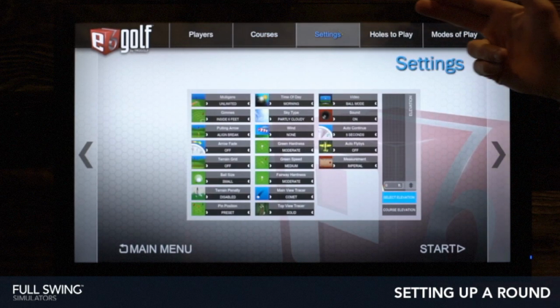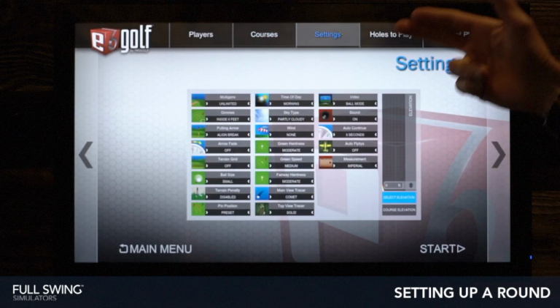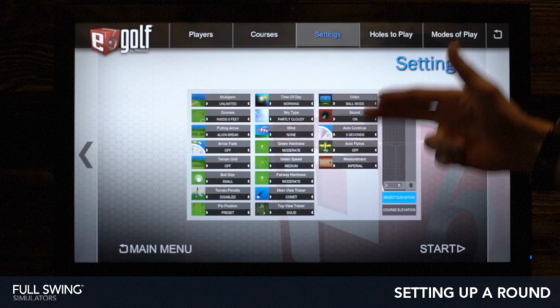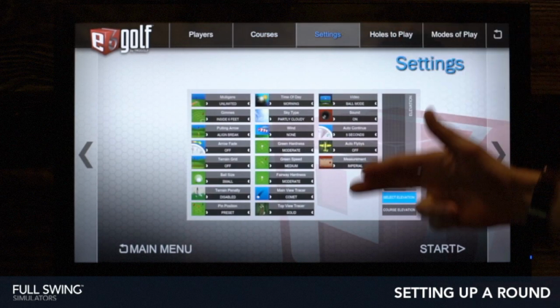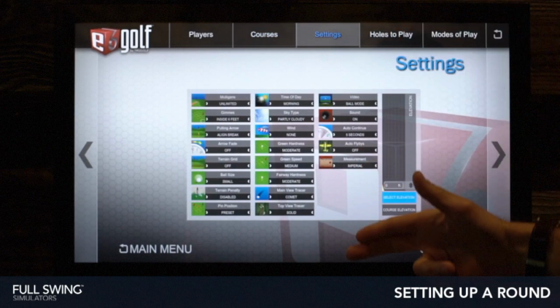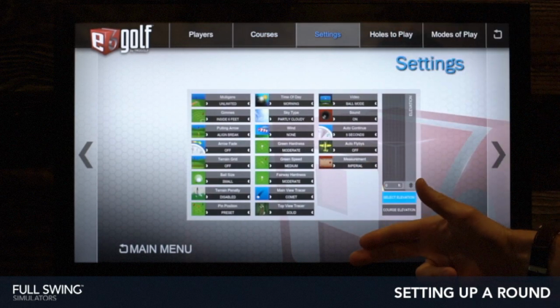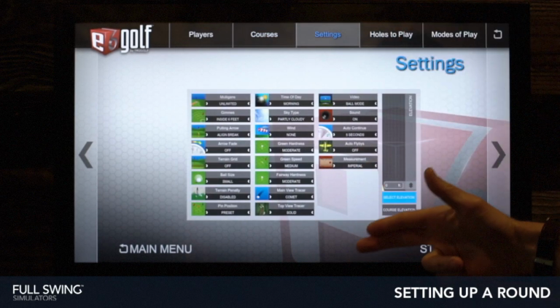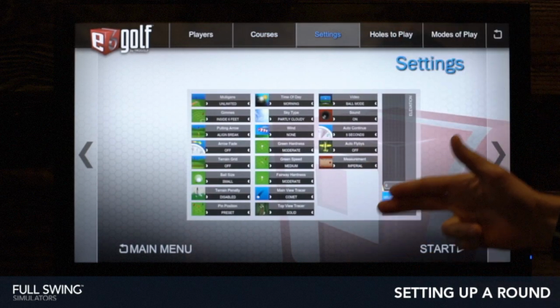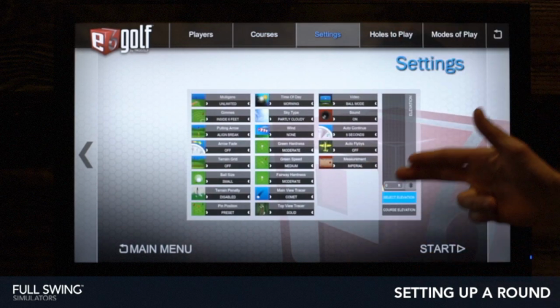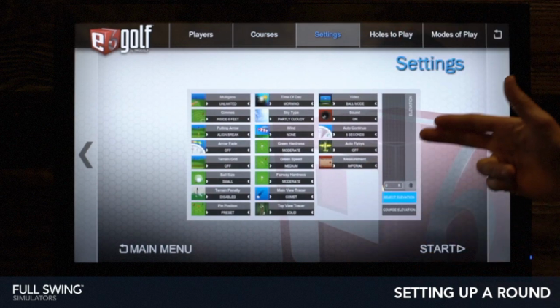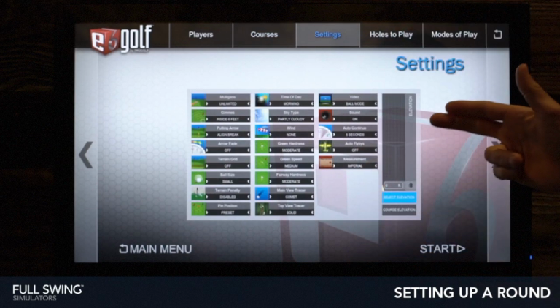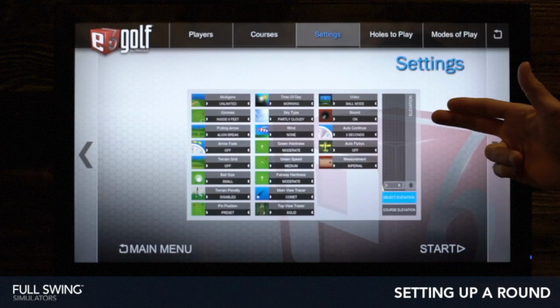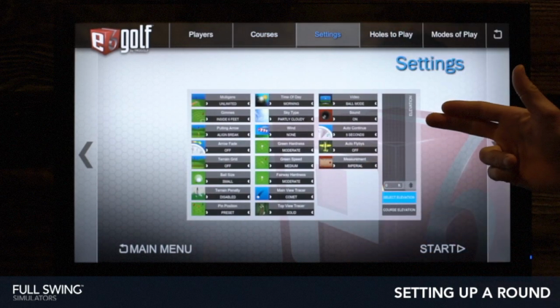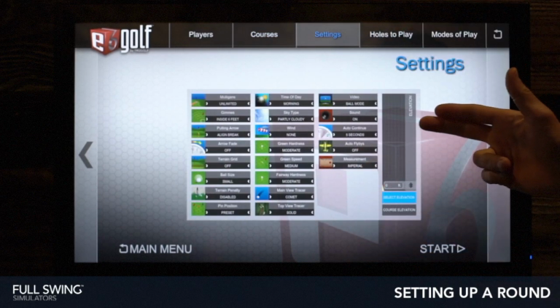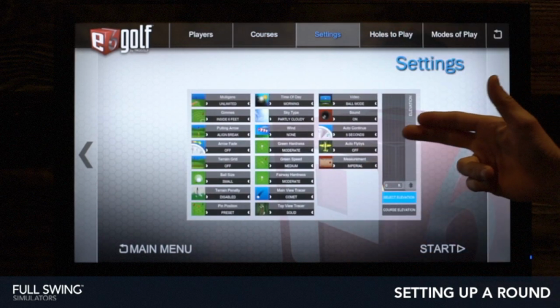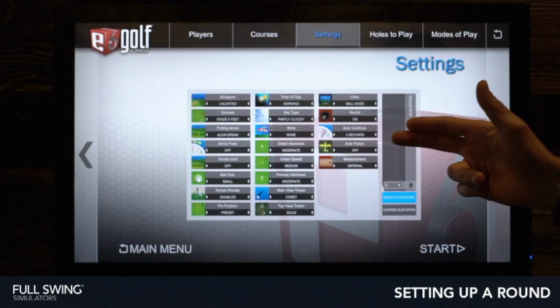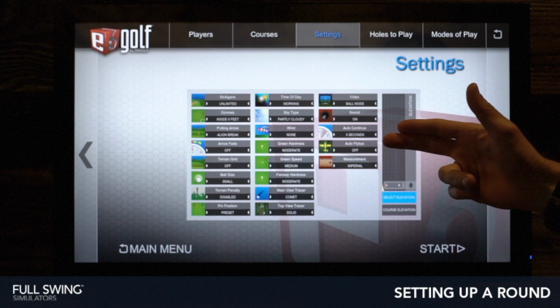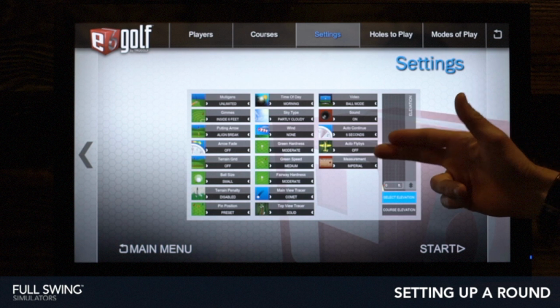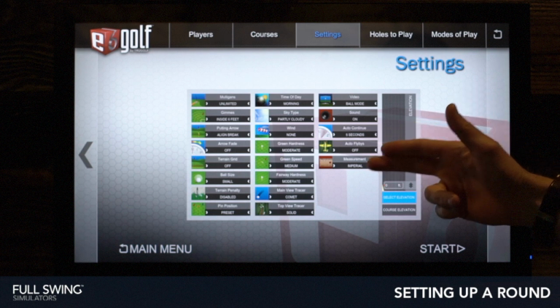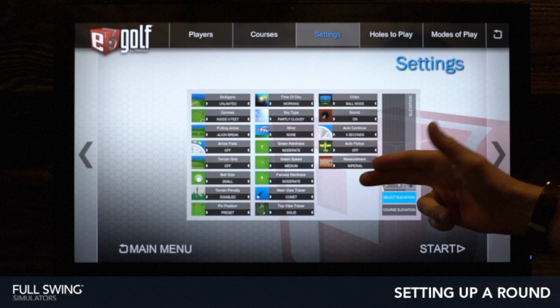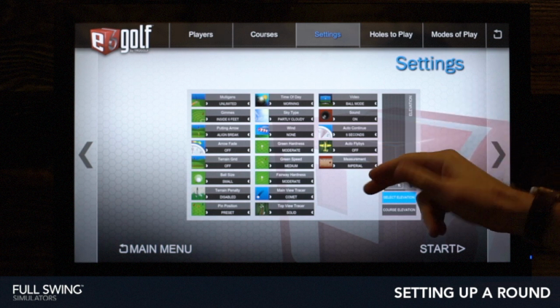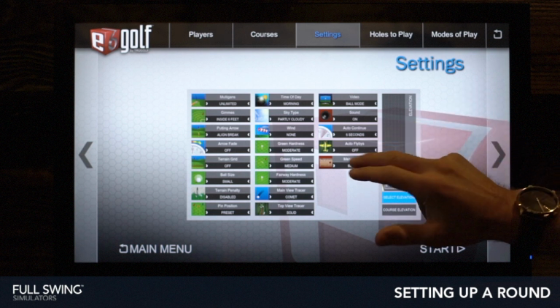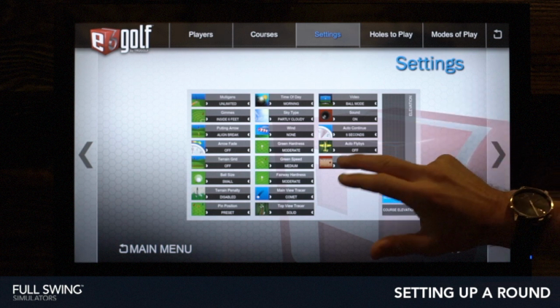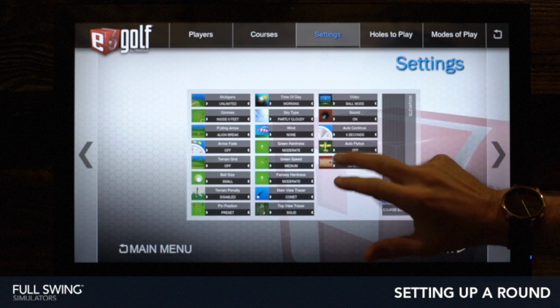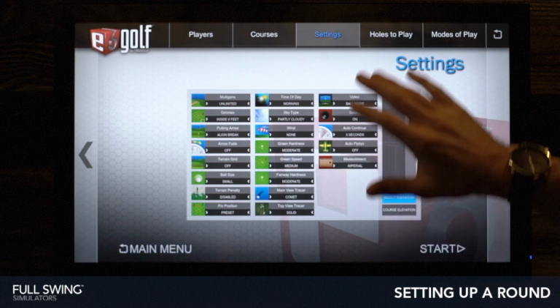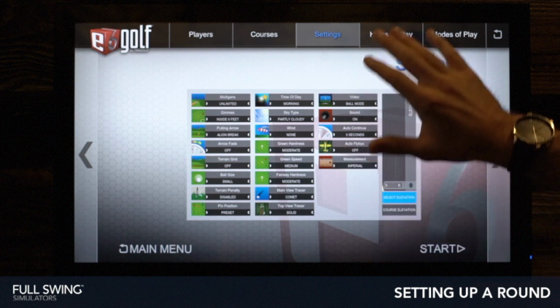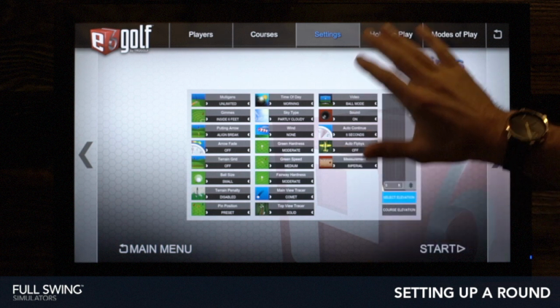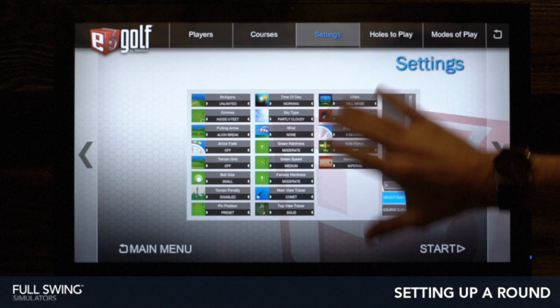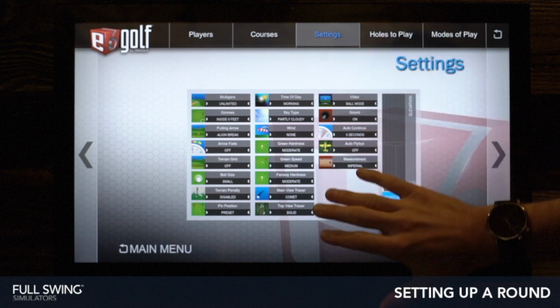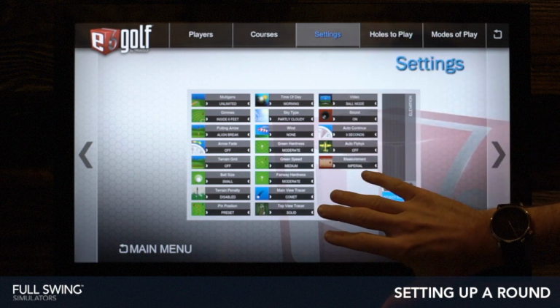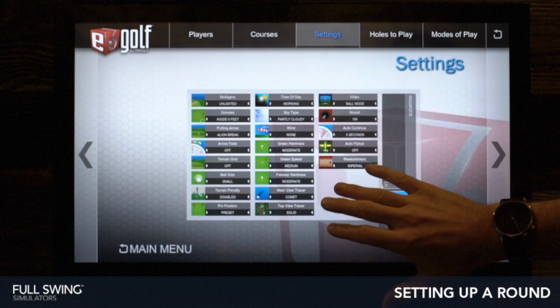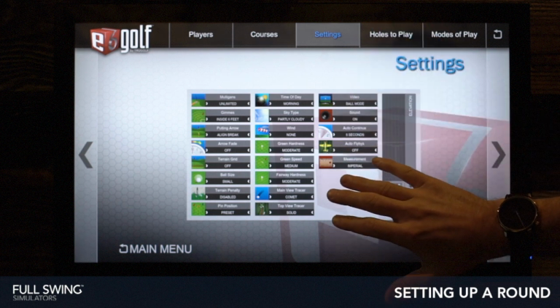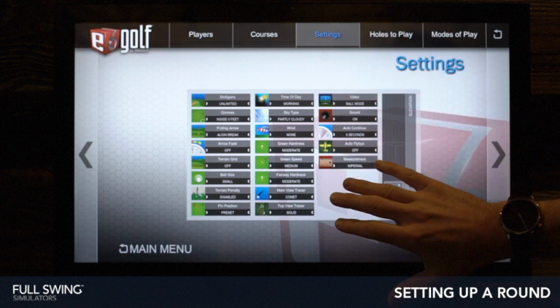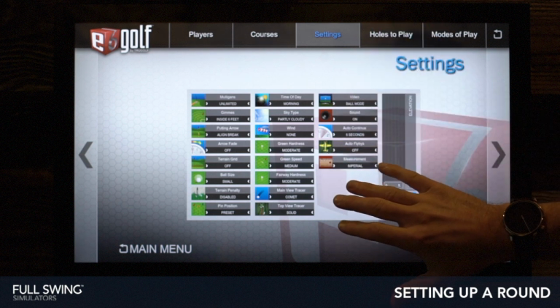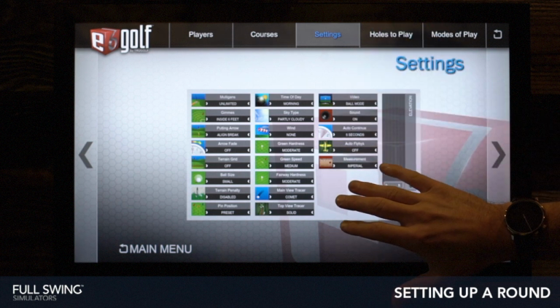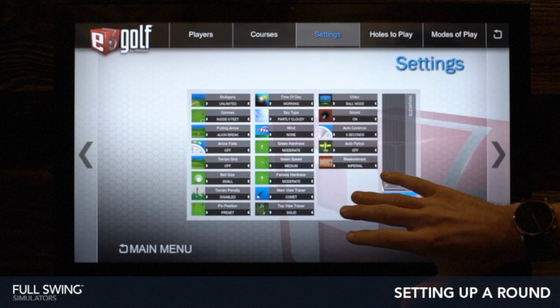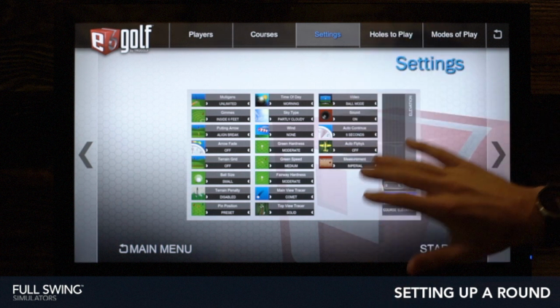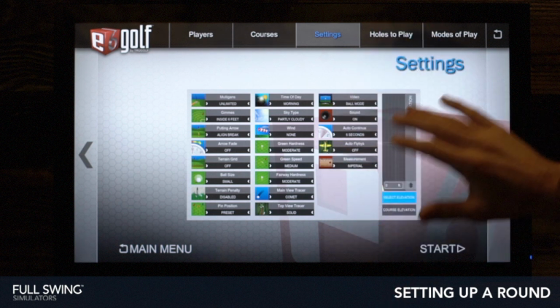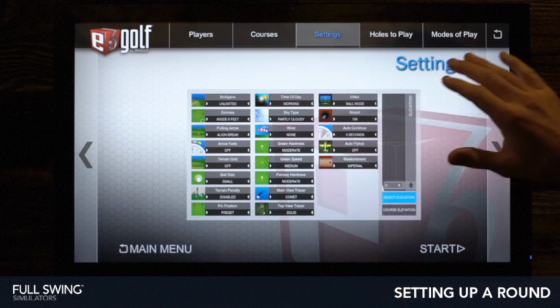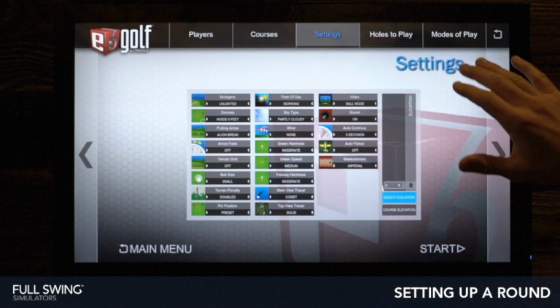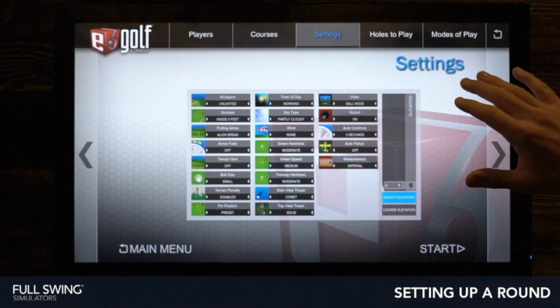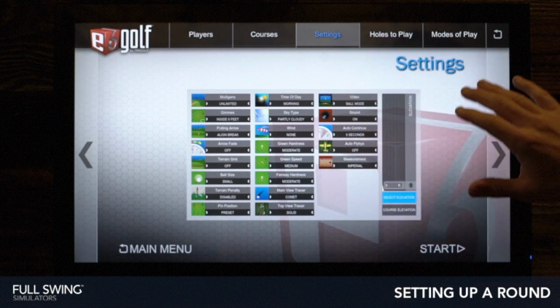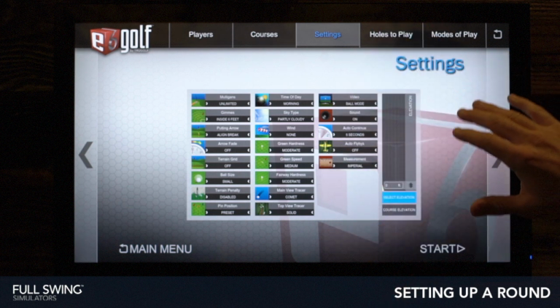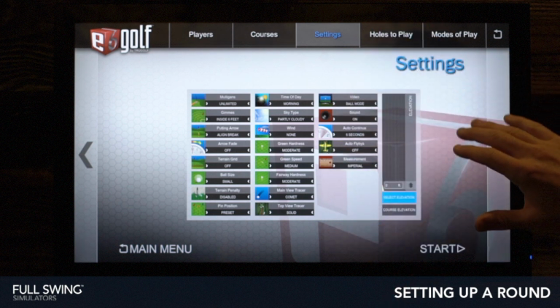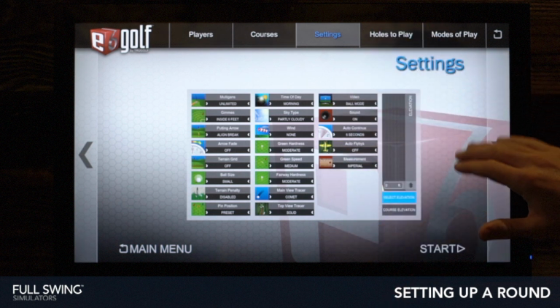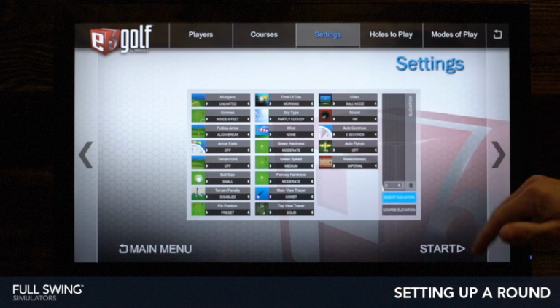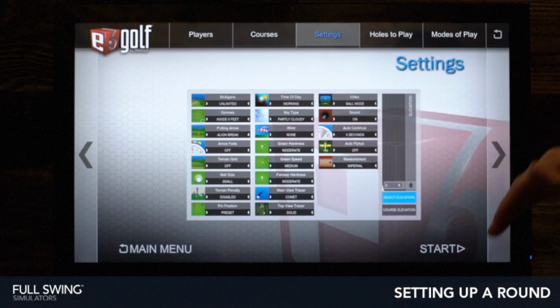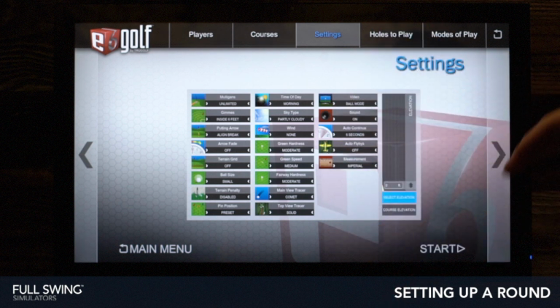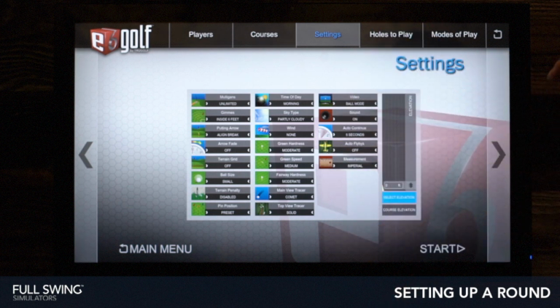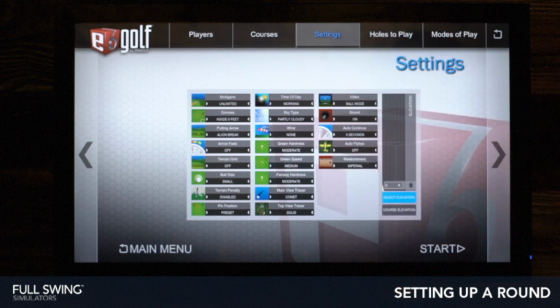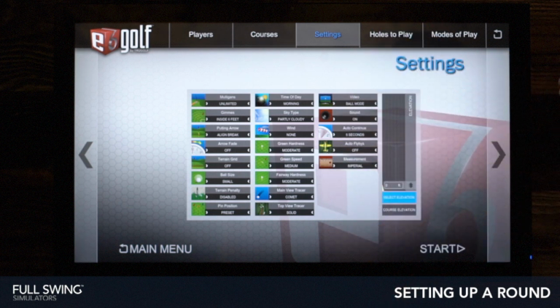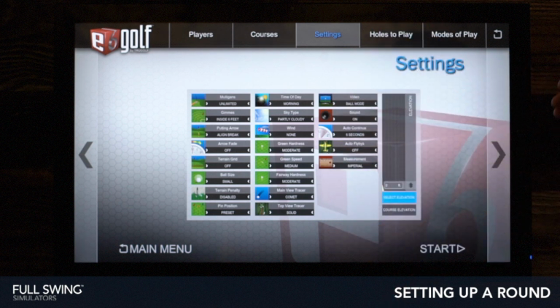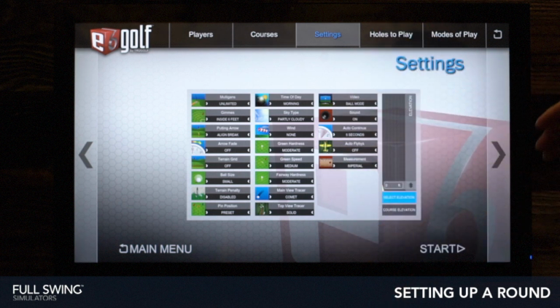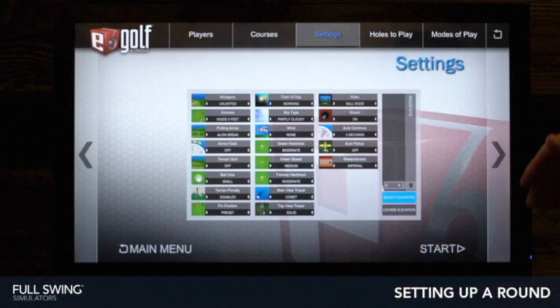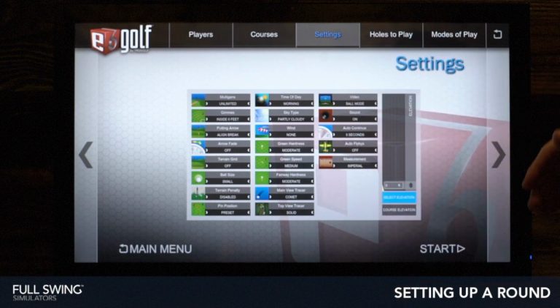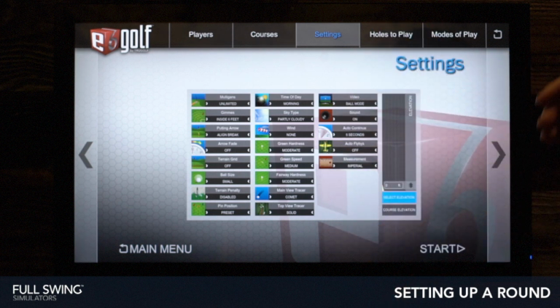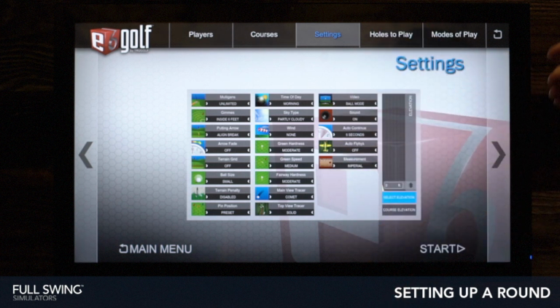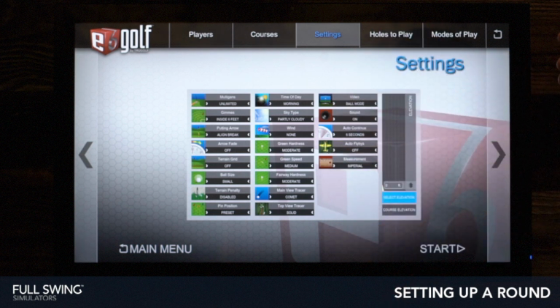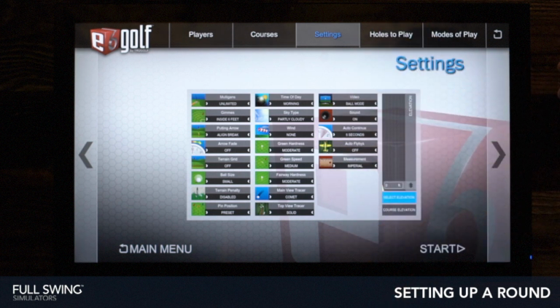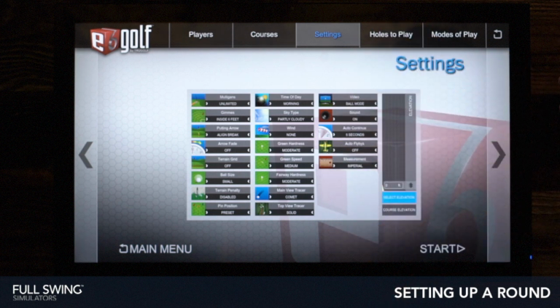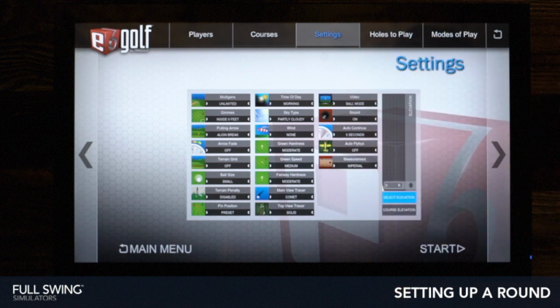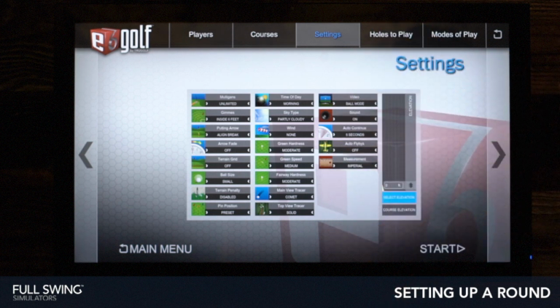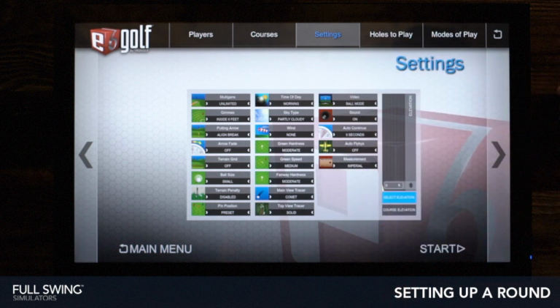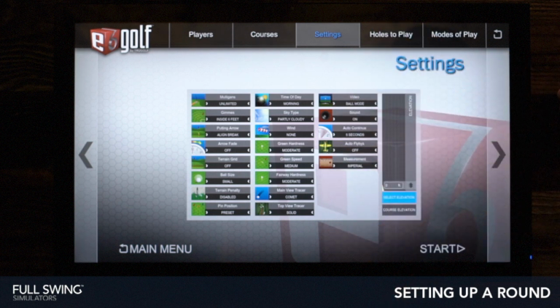Next we can go ahead and tap to the right, or we can go back and forth up top. We can go ahead and change all of our settings here. I'm going to leave those defaults as they are for now — you can also change those once you're in your round.